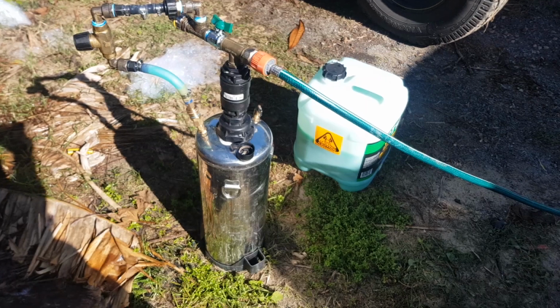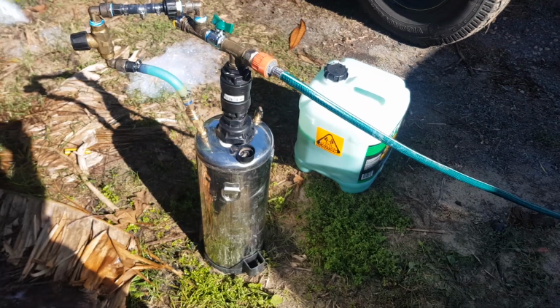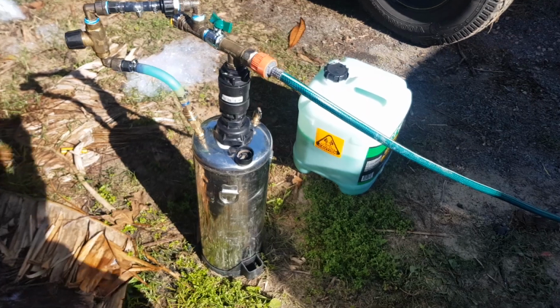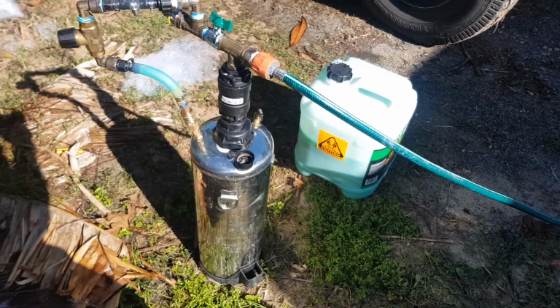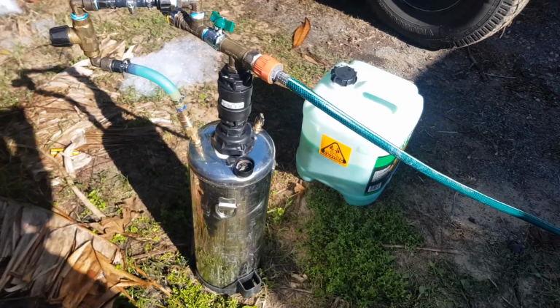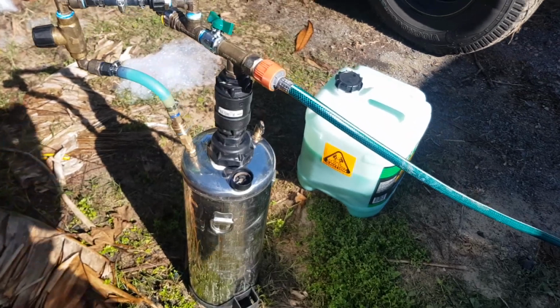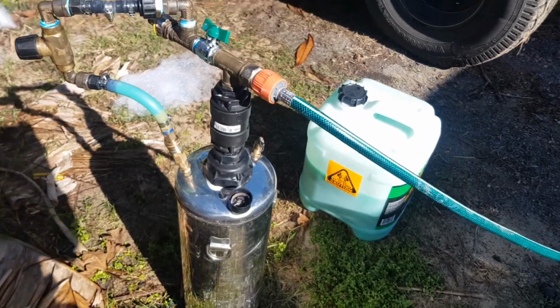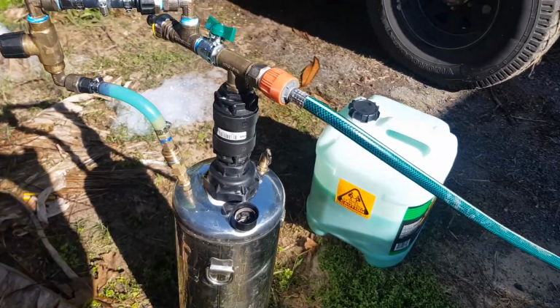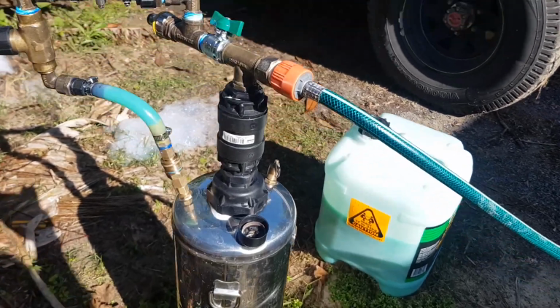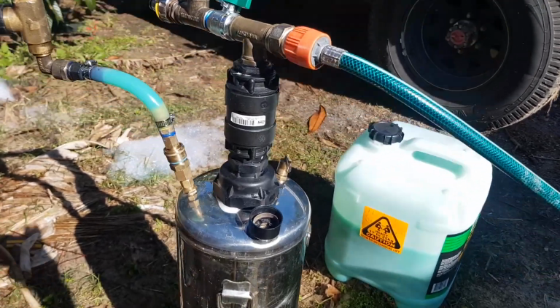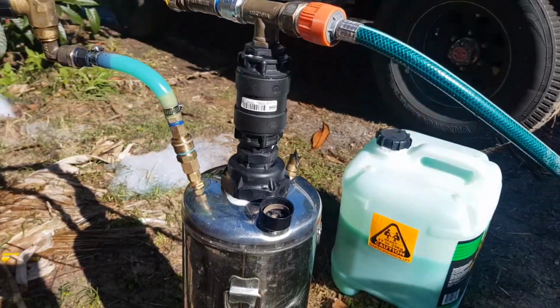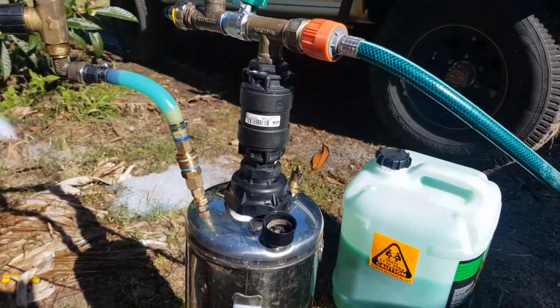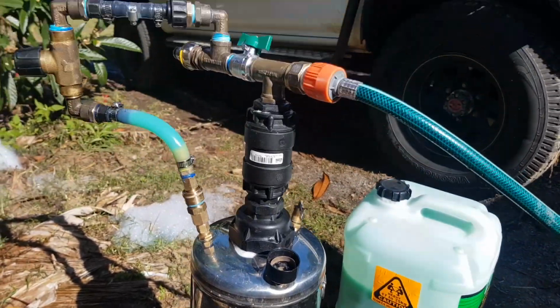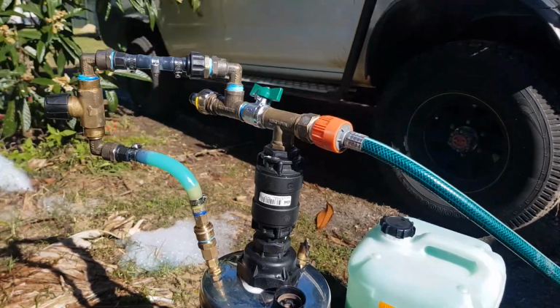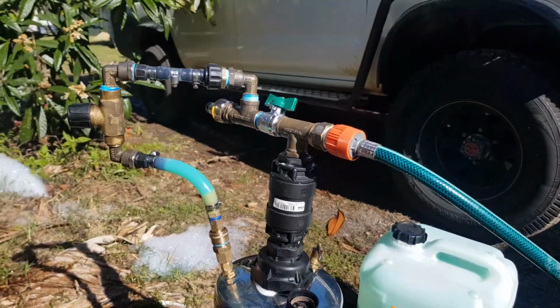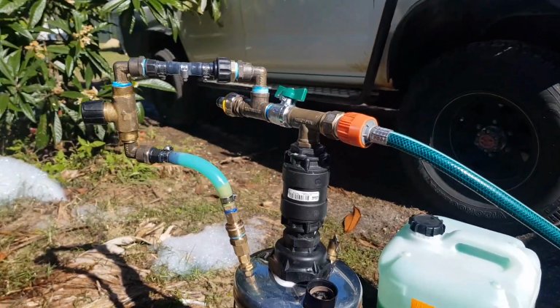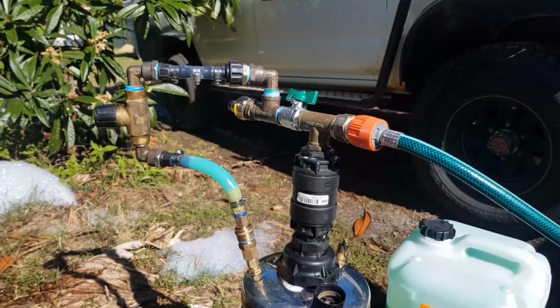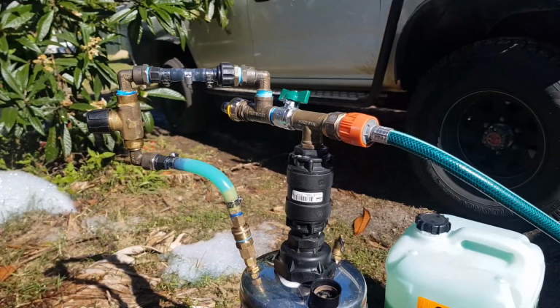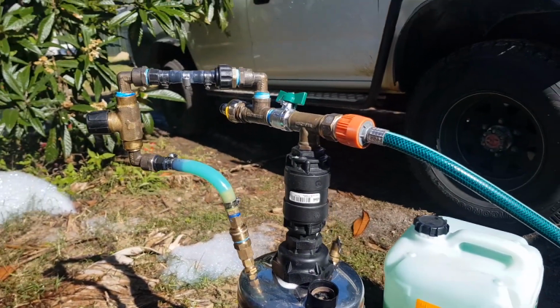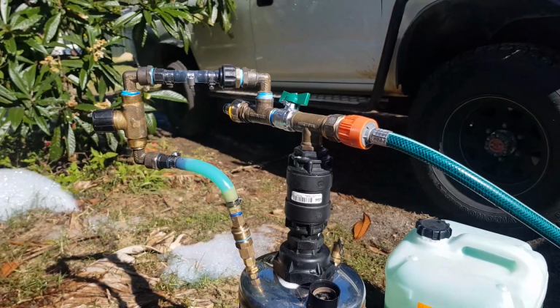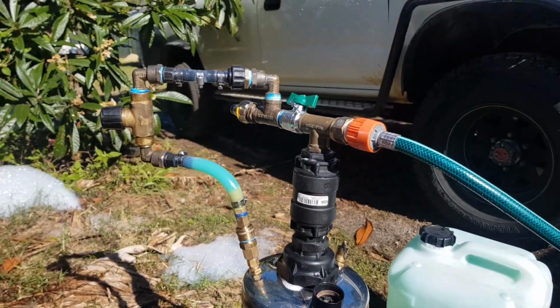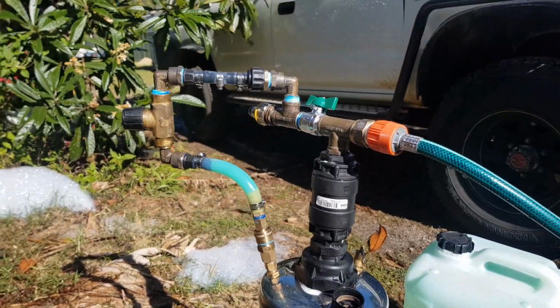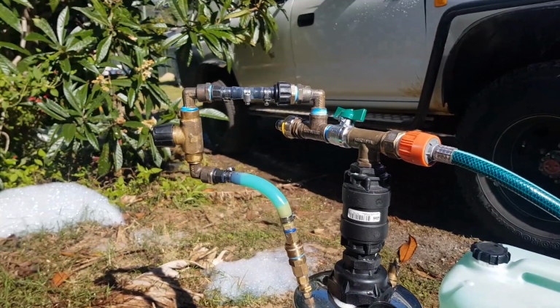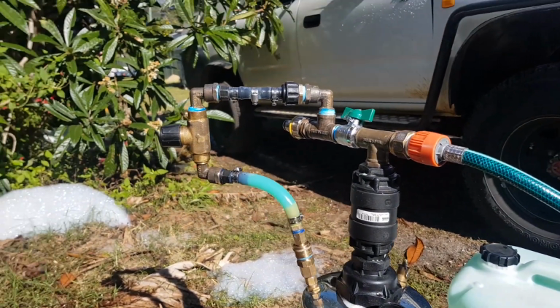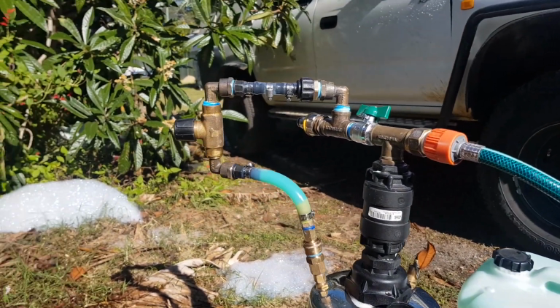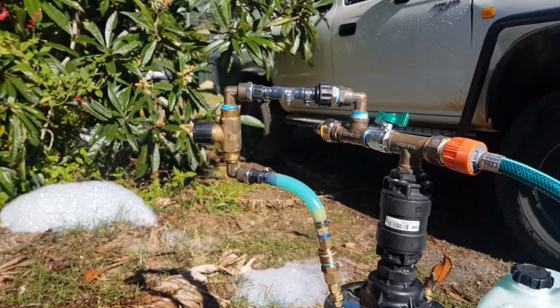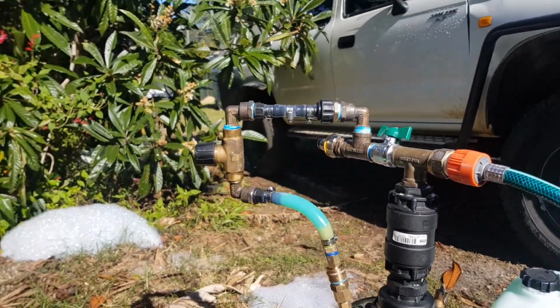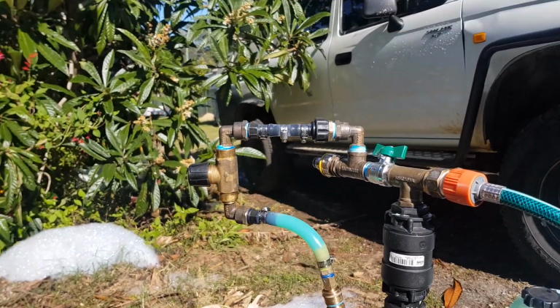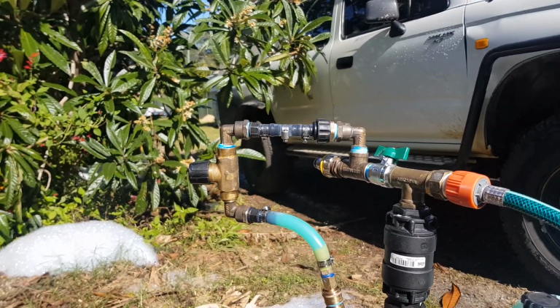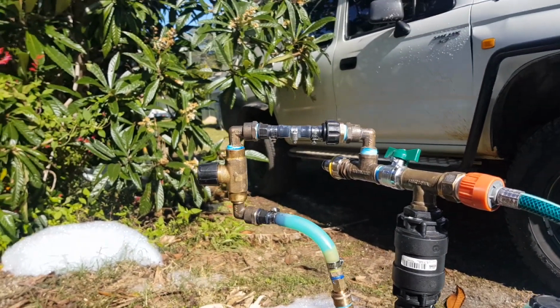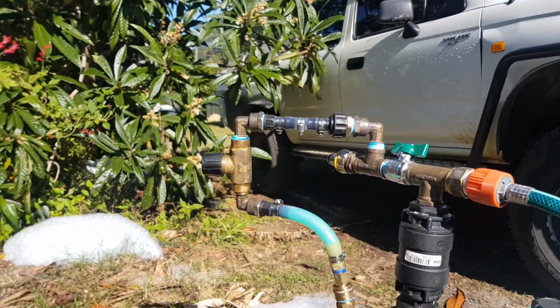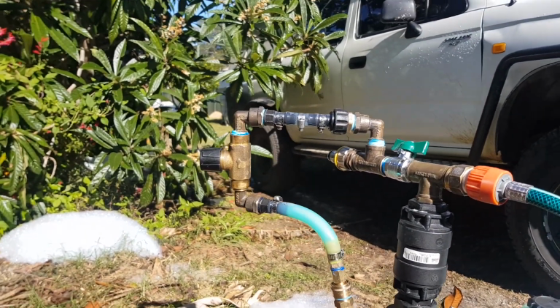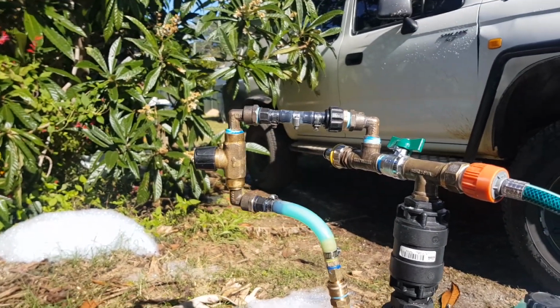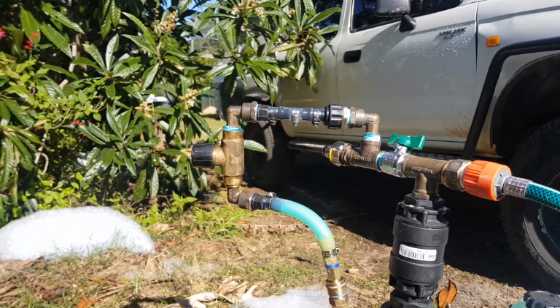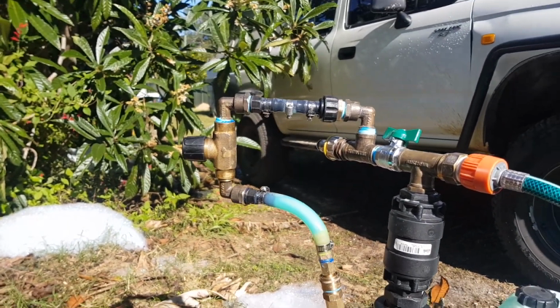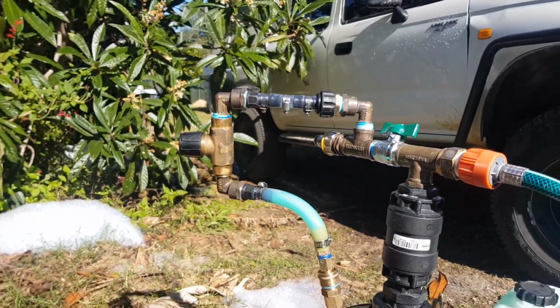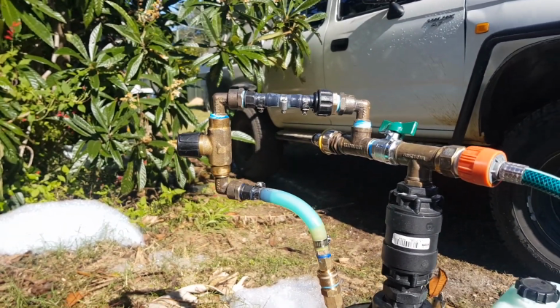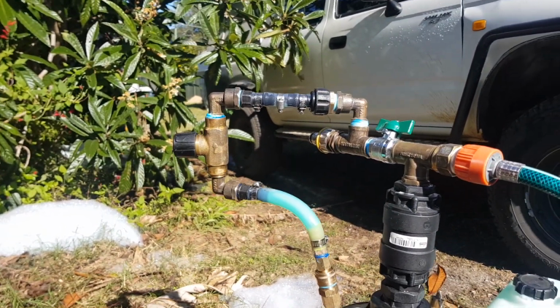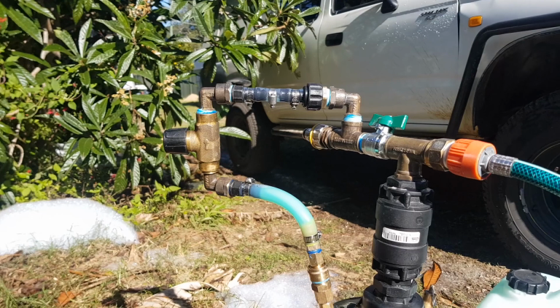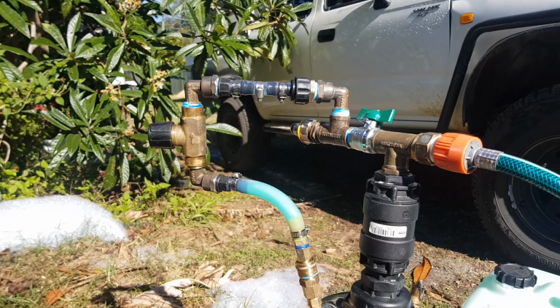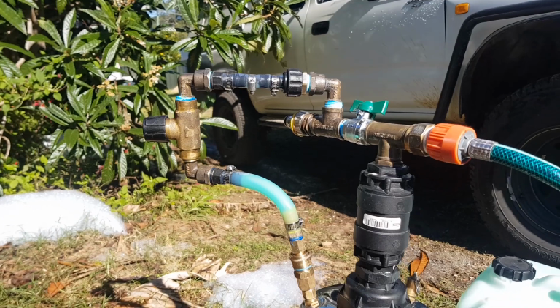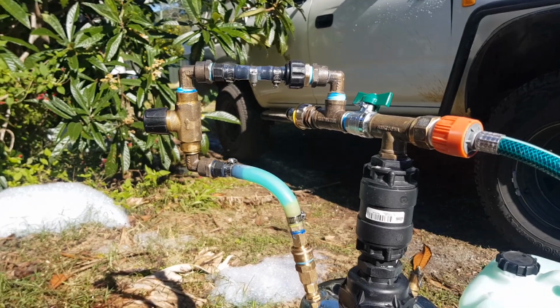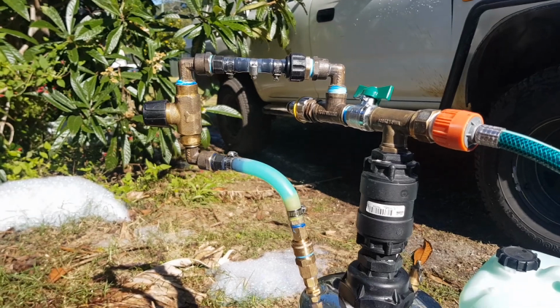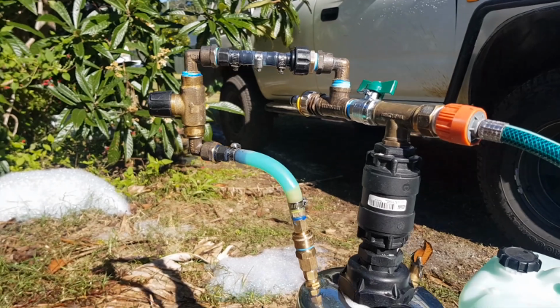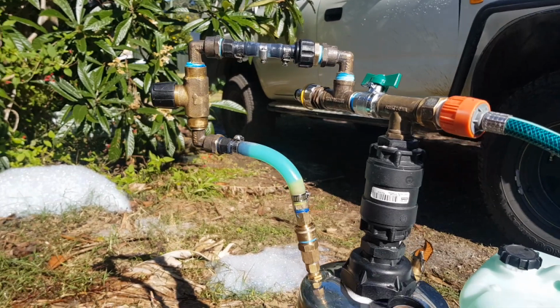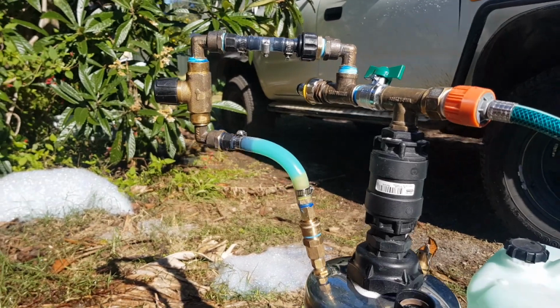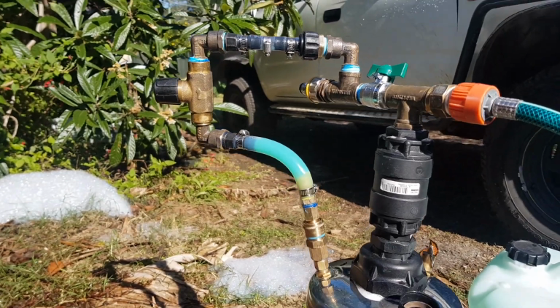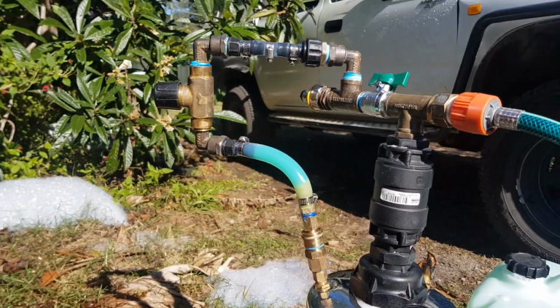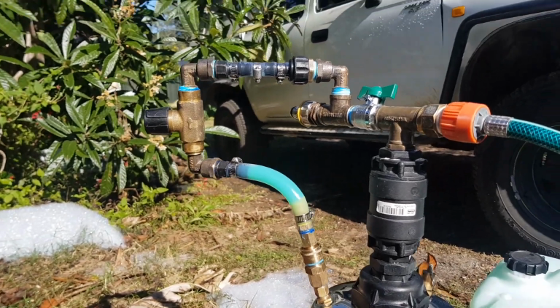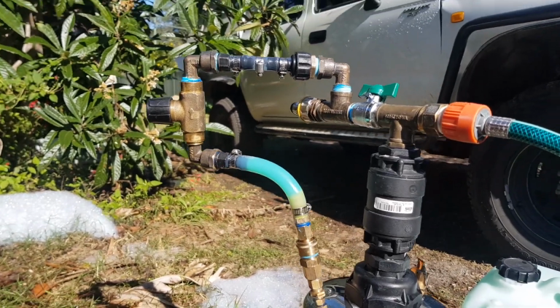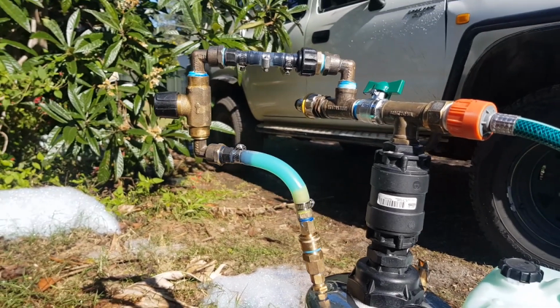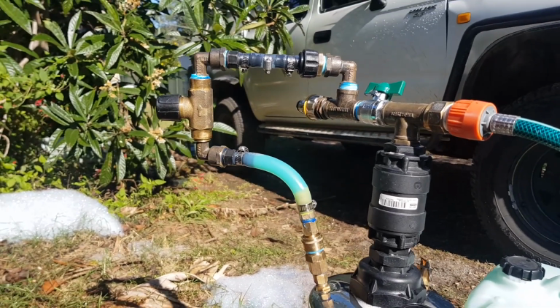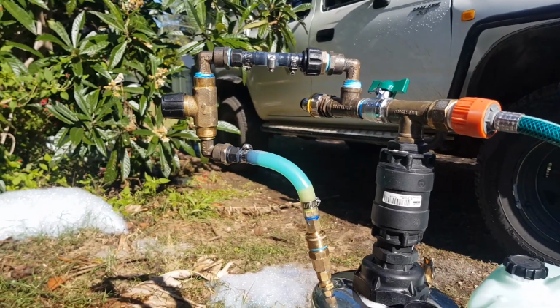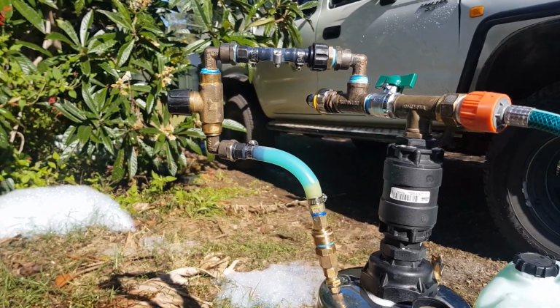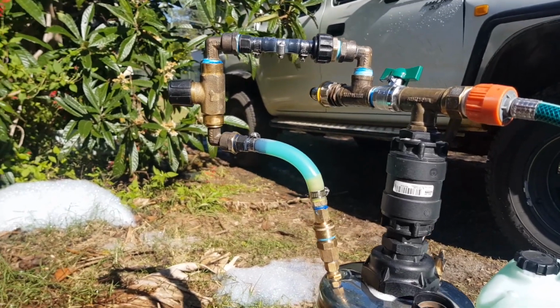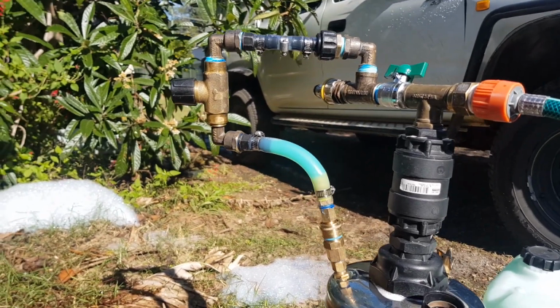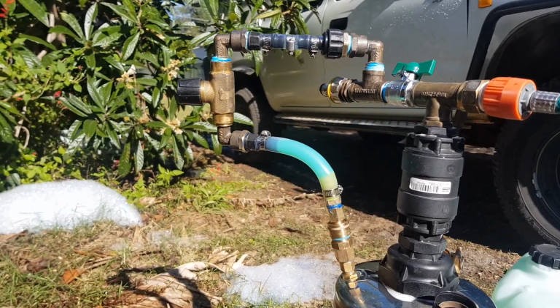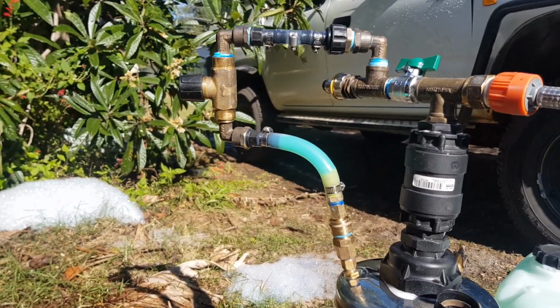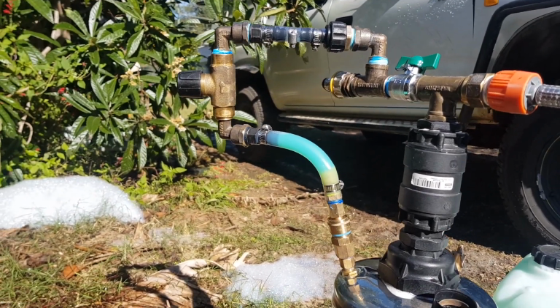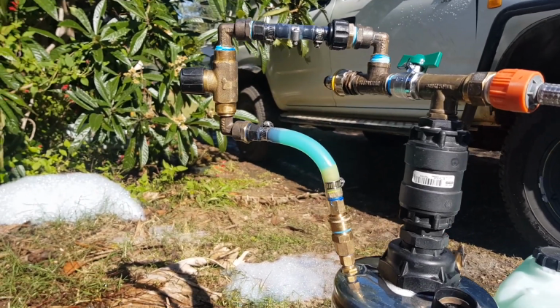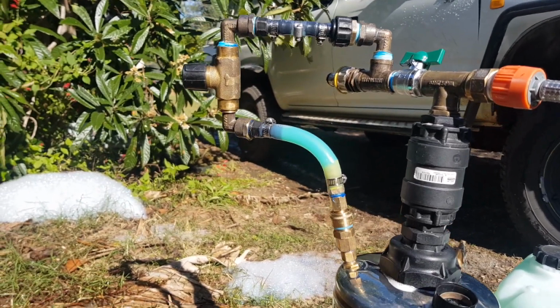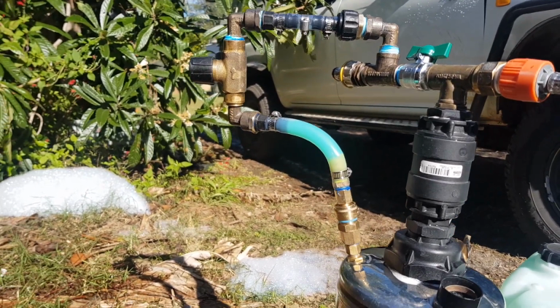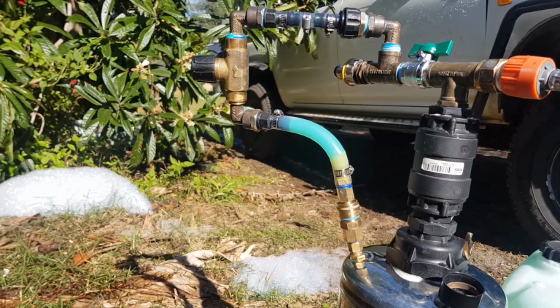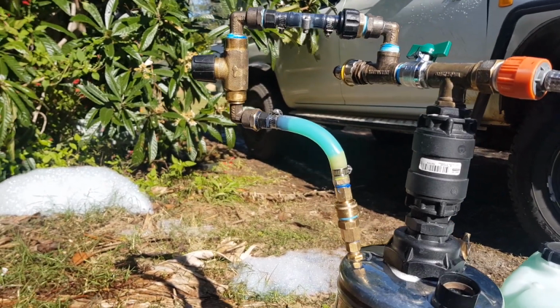Hello world, I've revised my soap dispenser — well, I've made it better. It's still the same thing I guess.